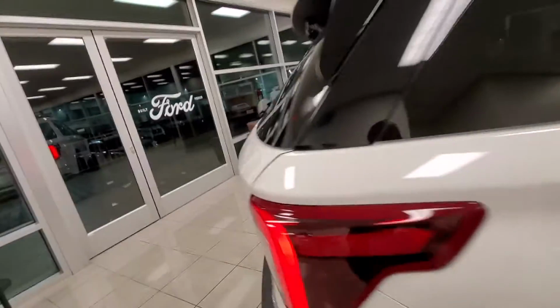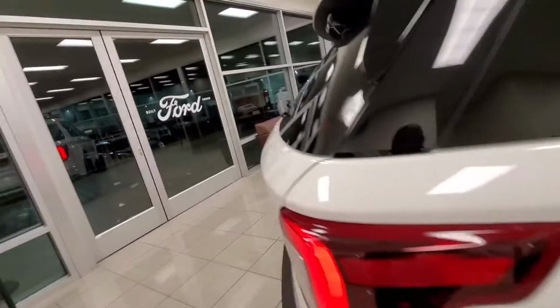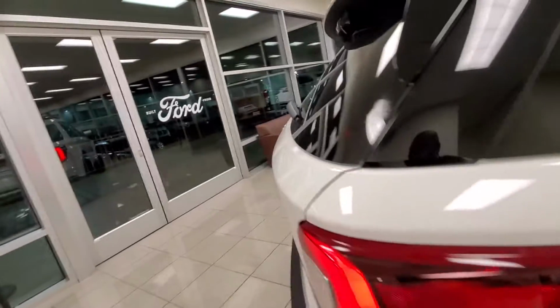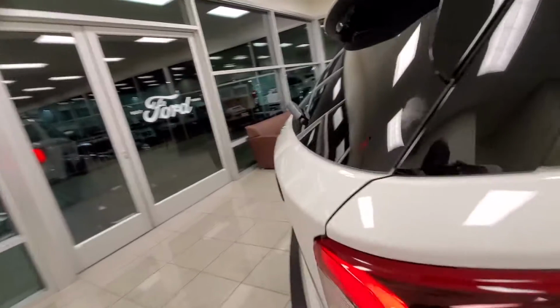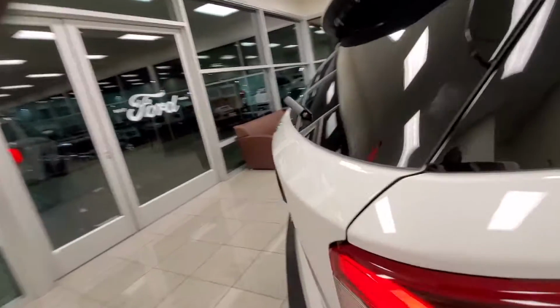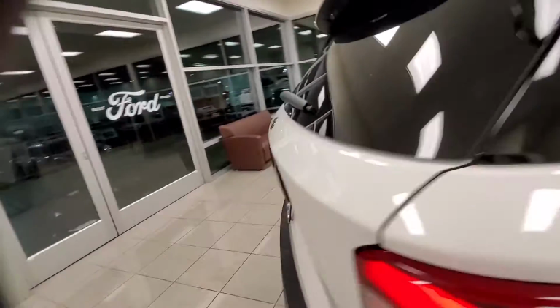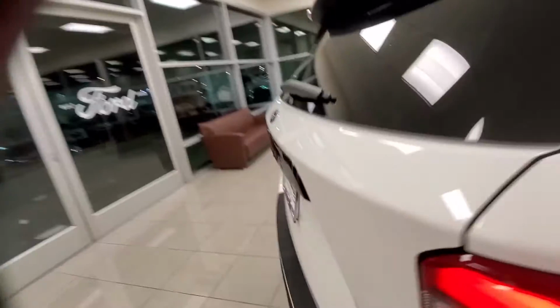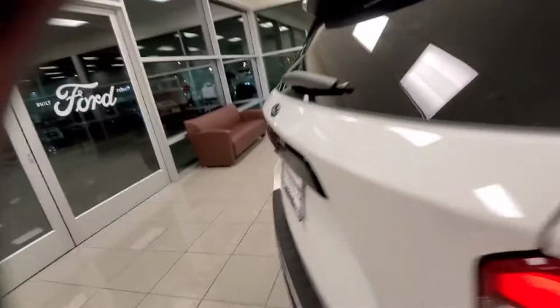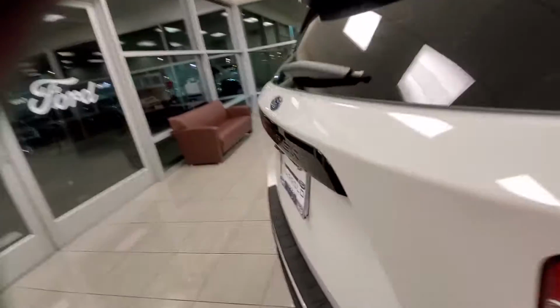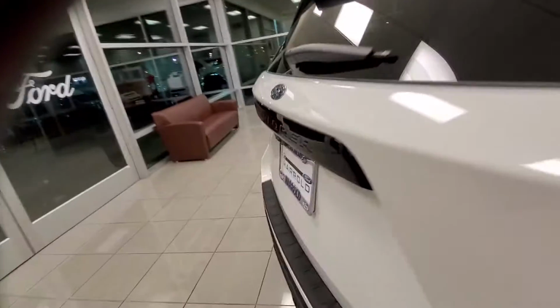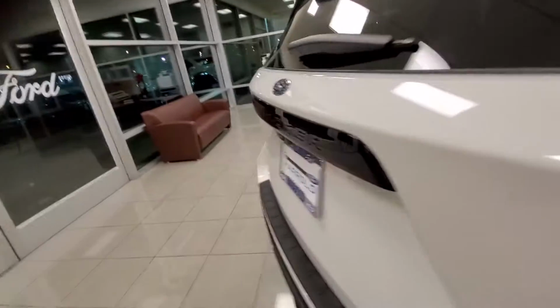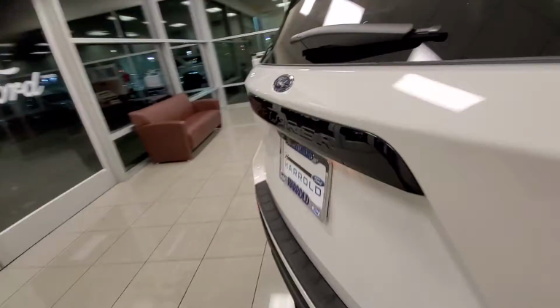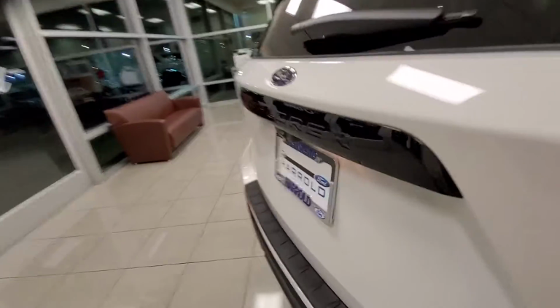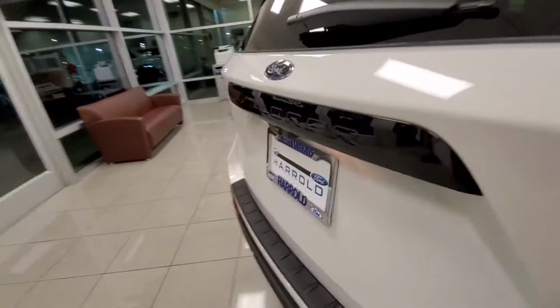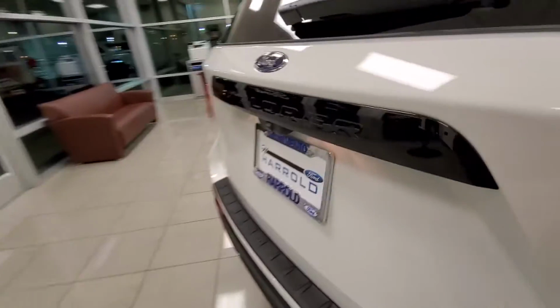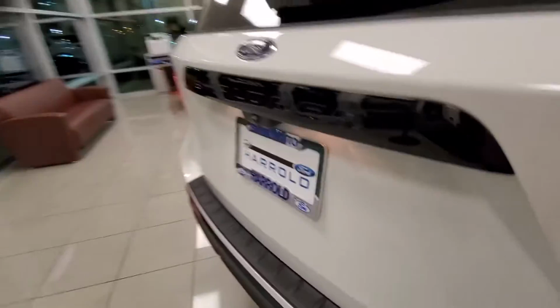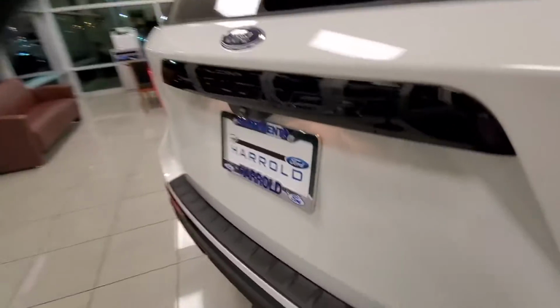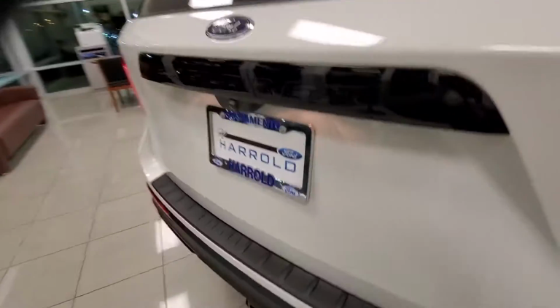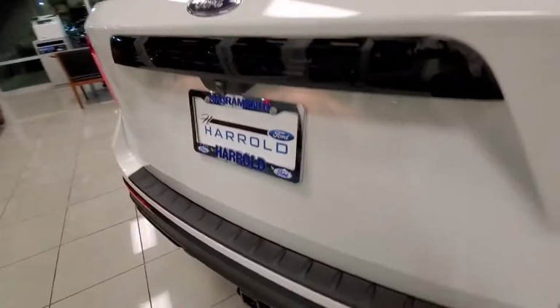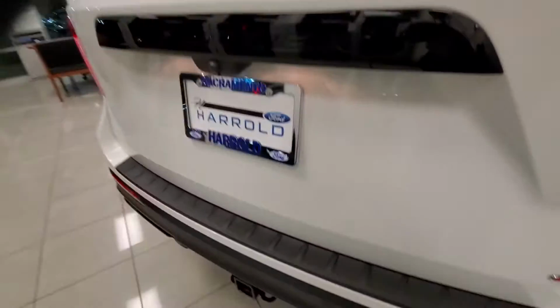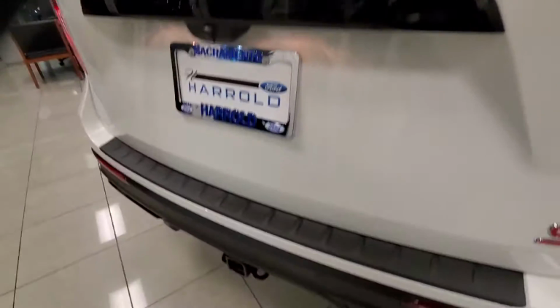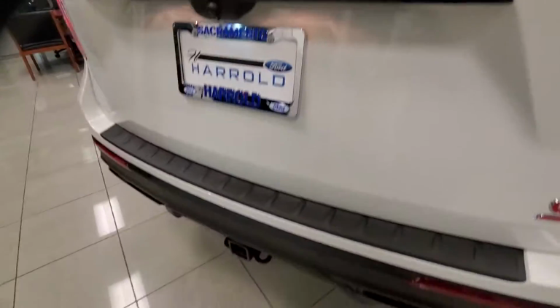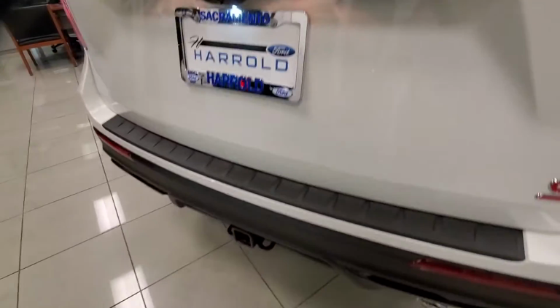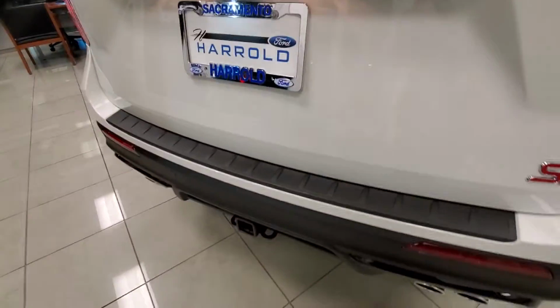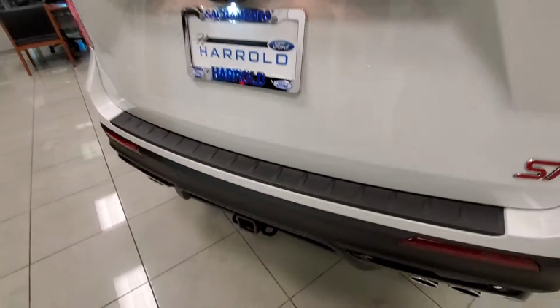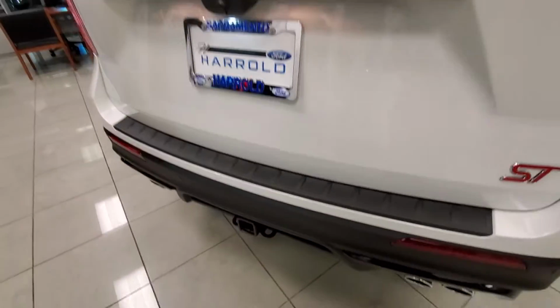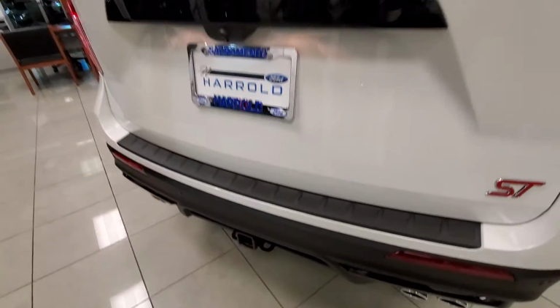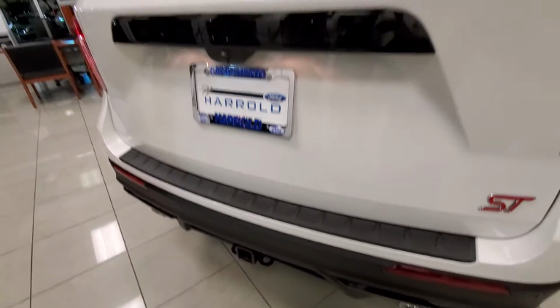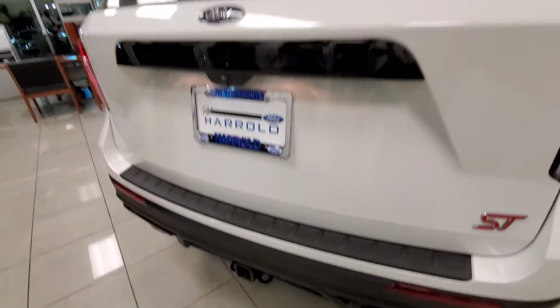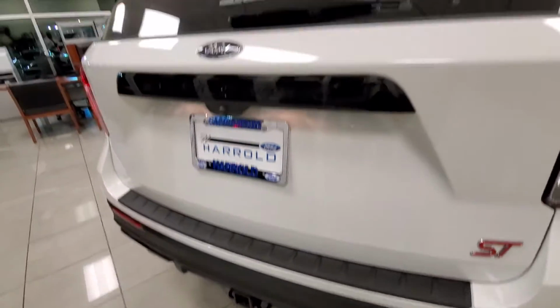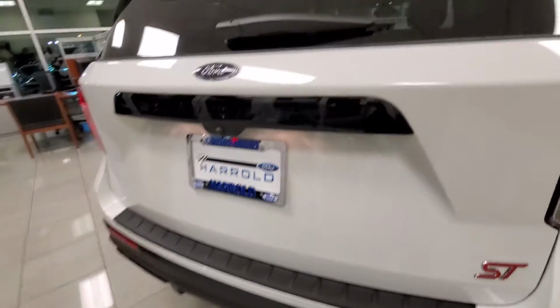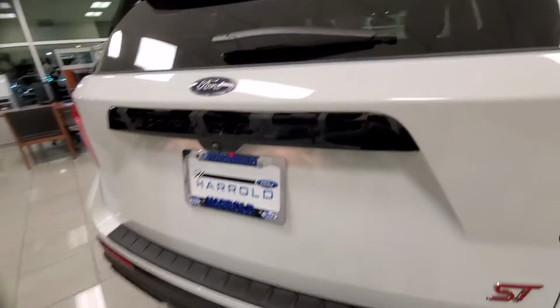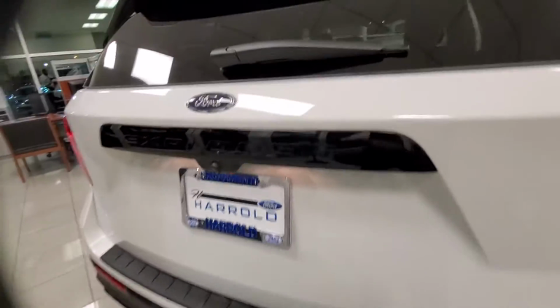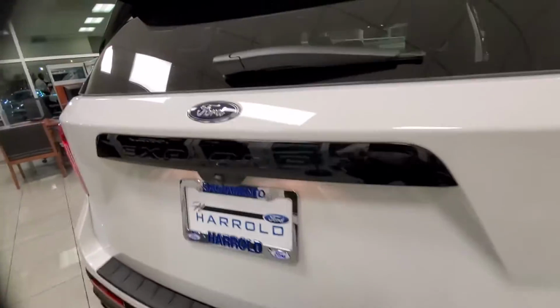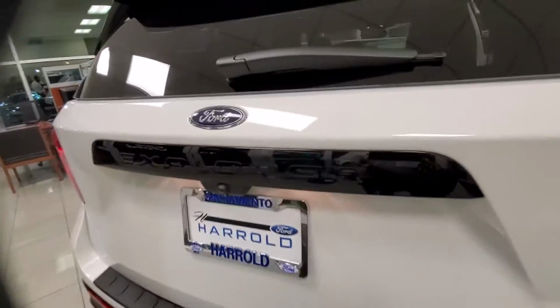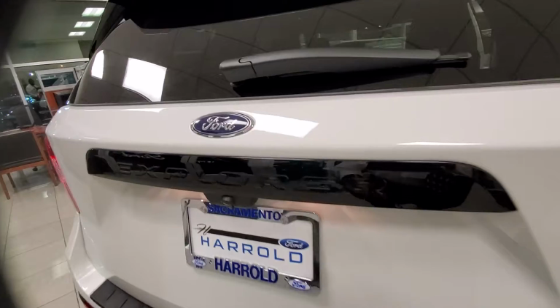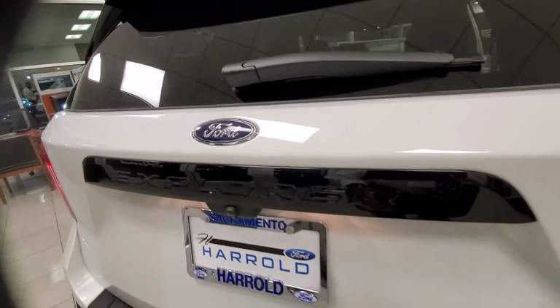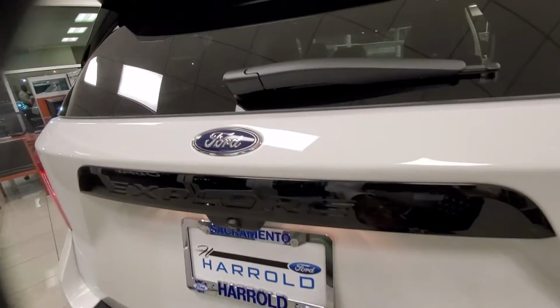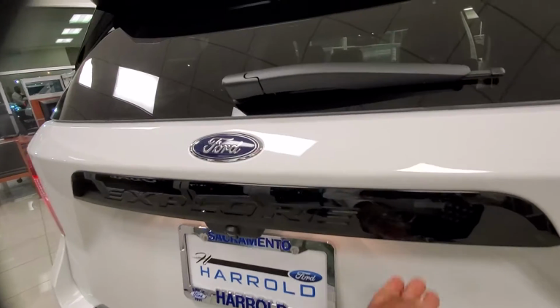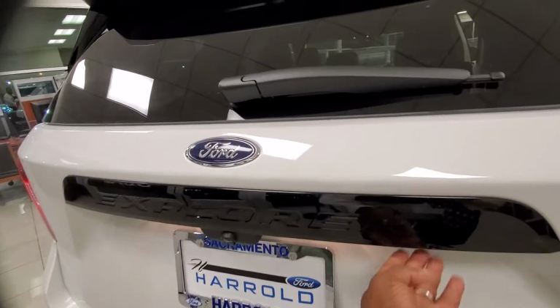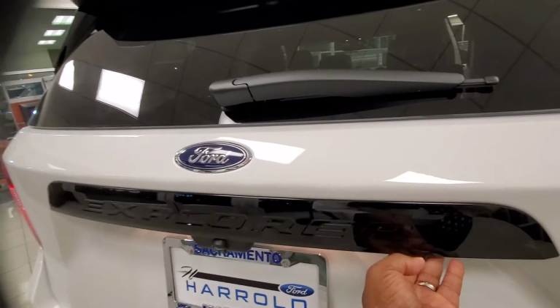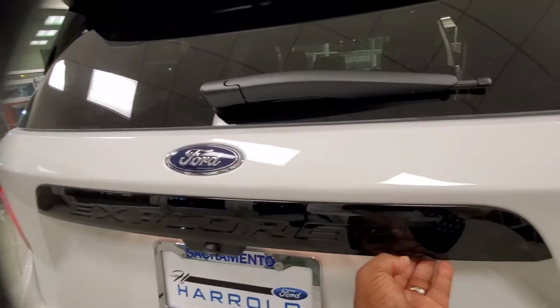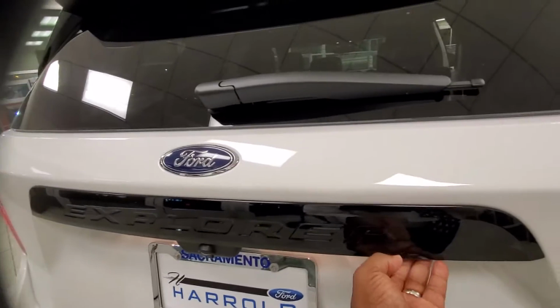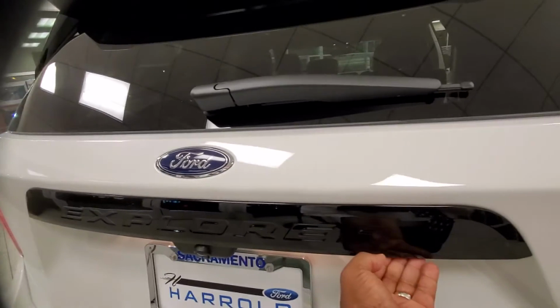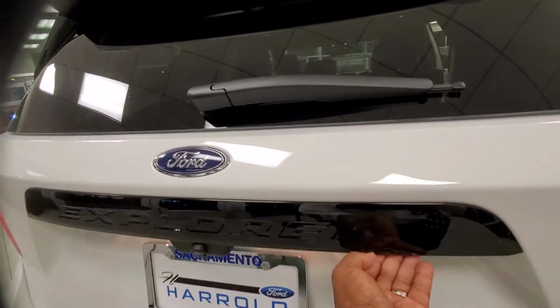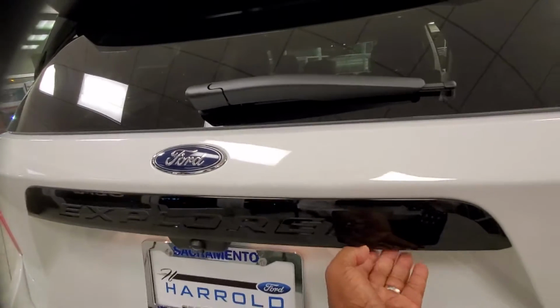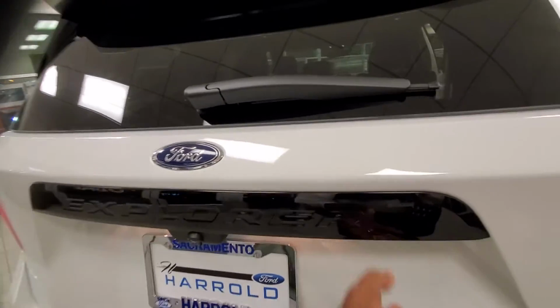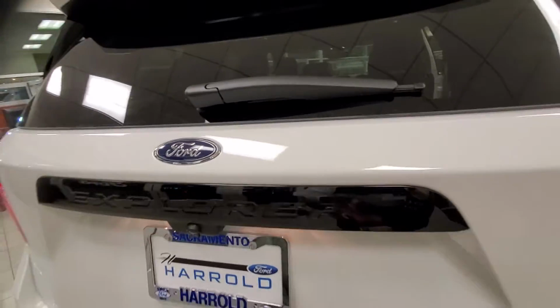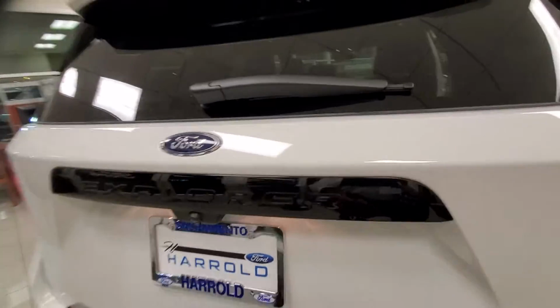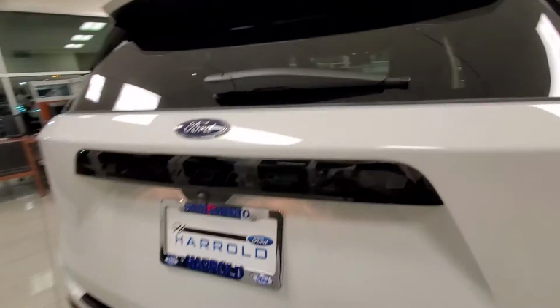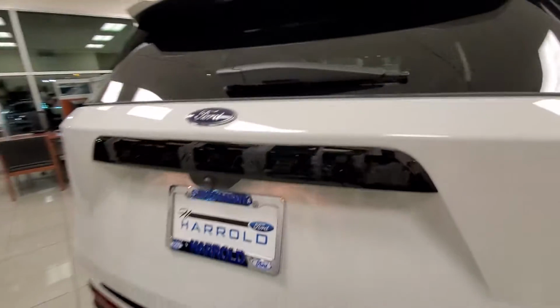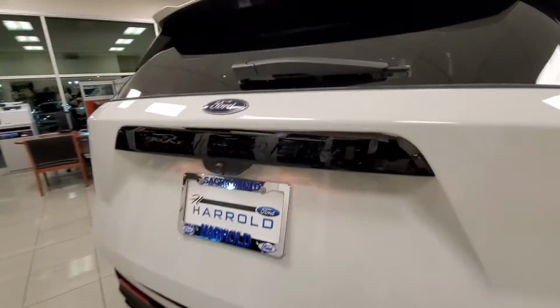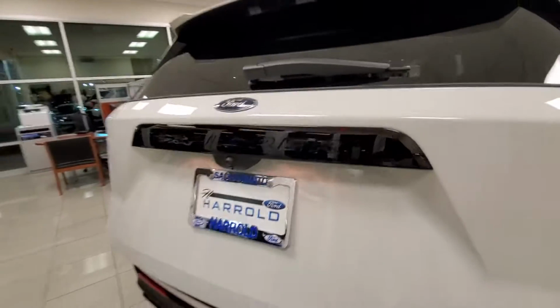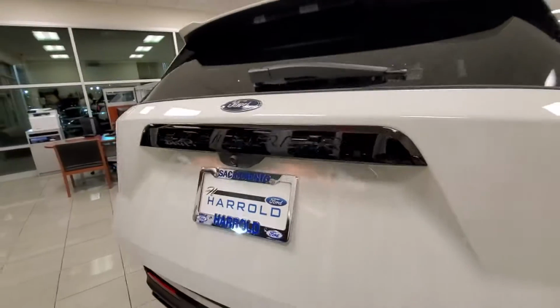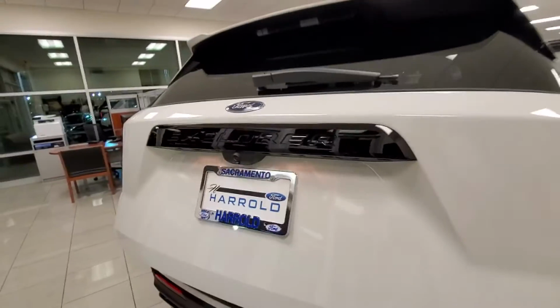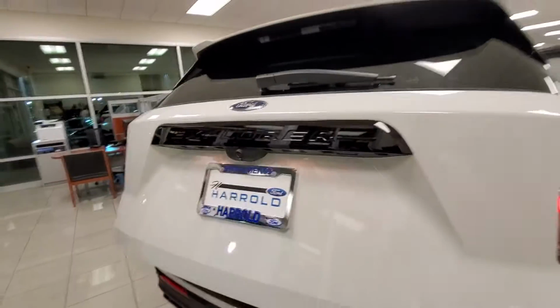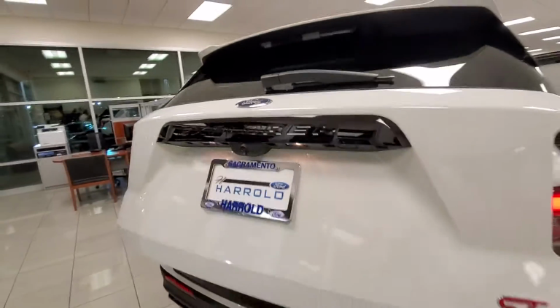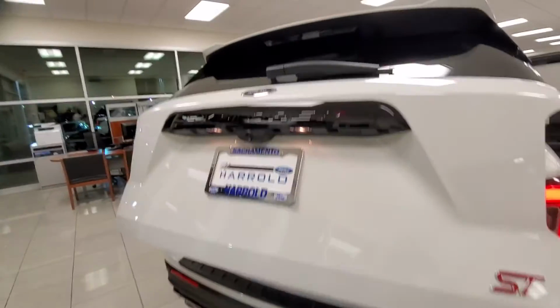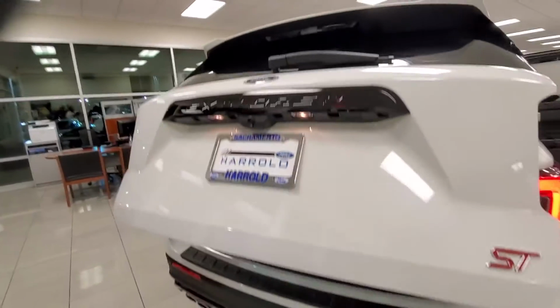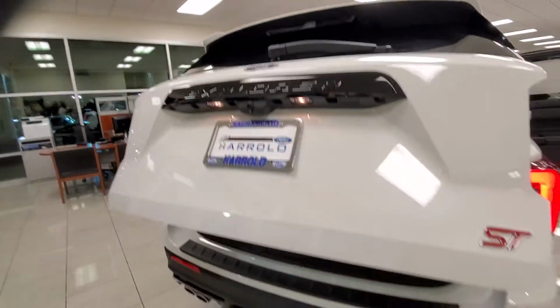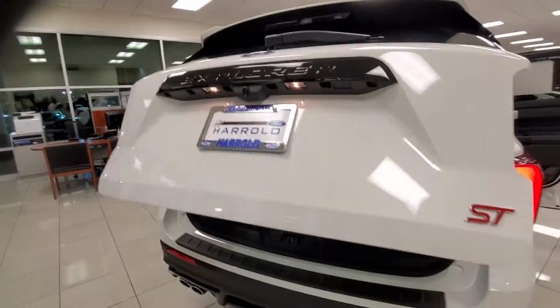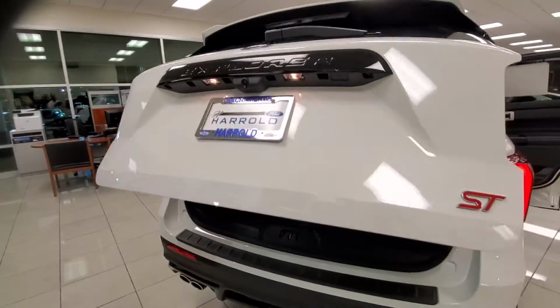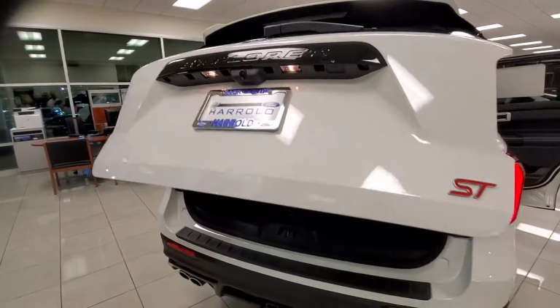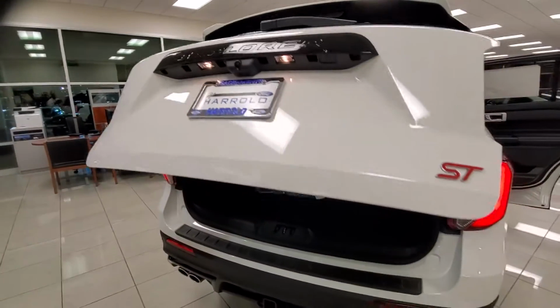And of course, with the rear sensors and tow package, and power tailgate.